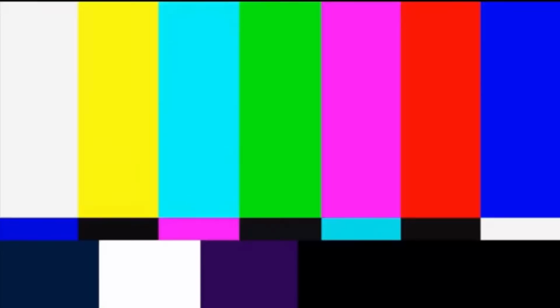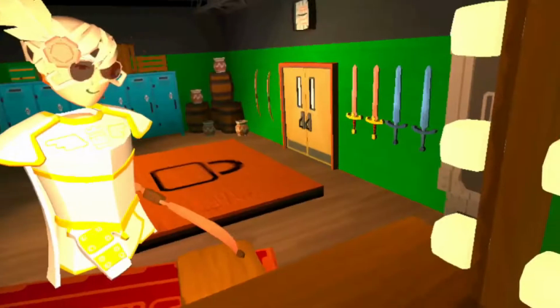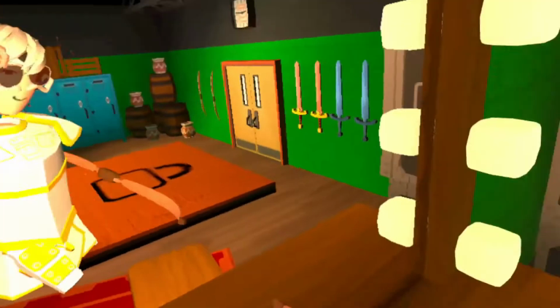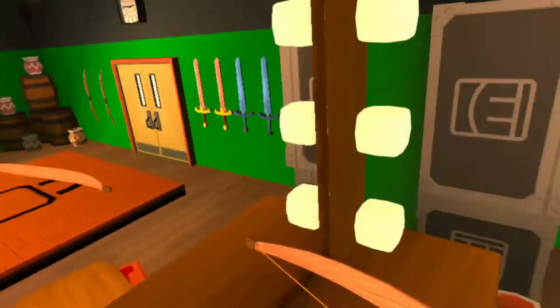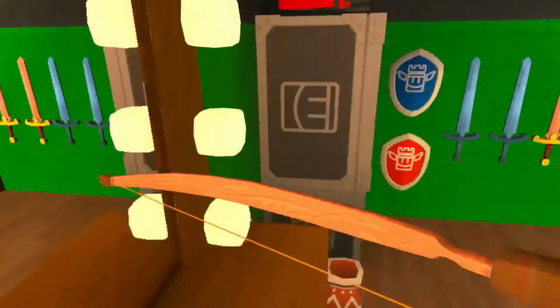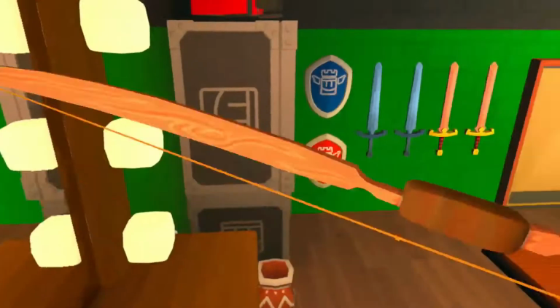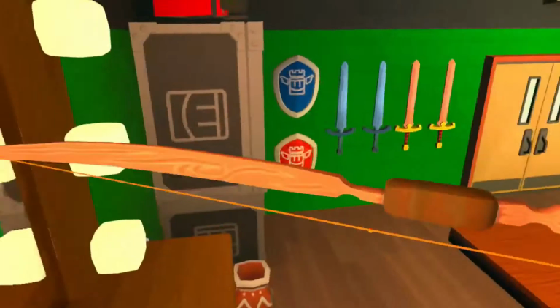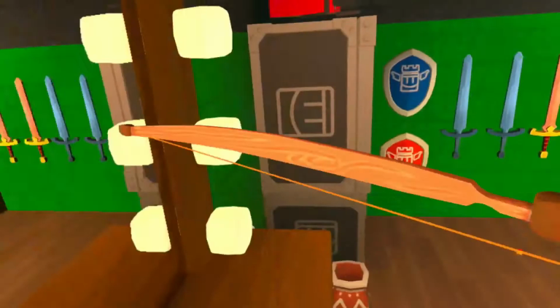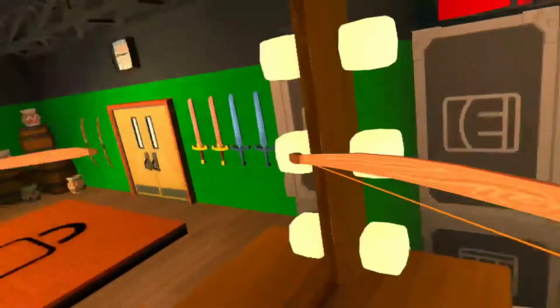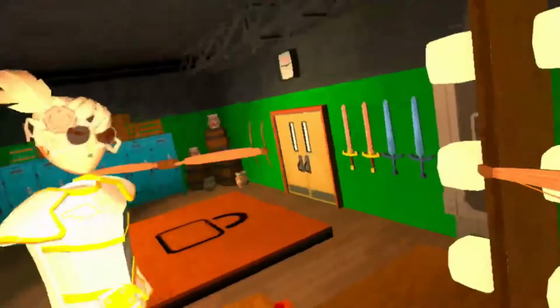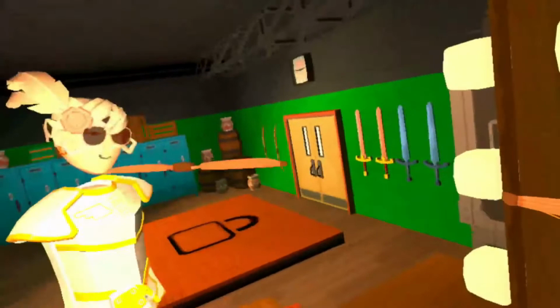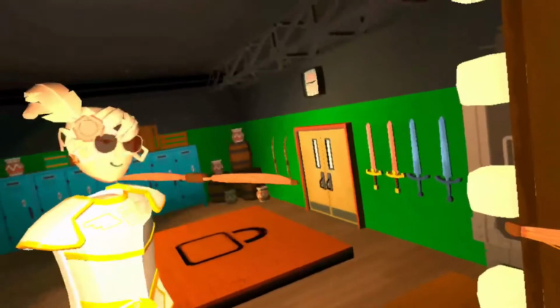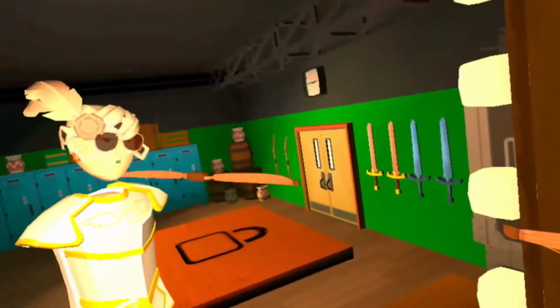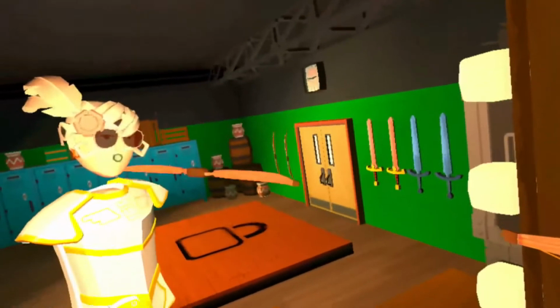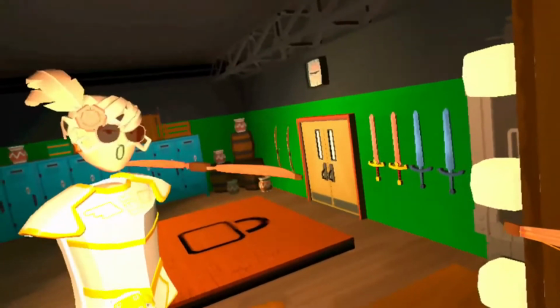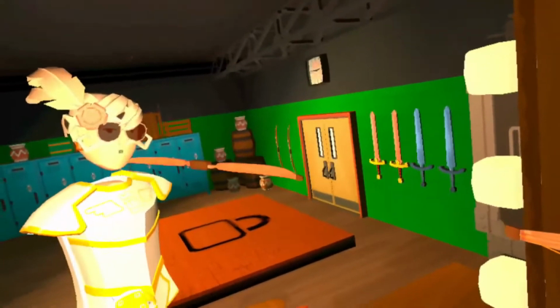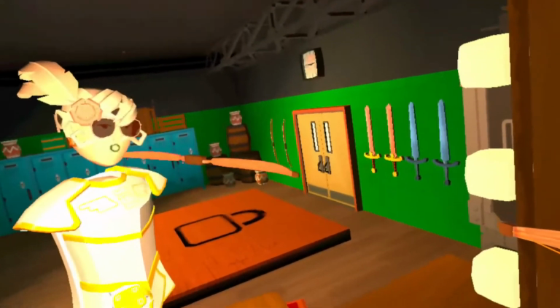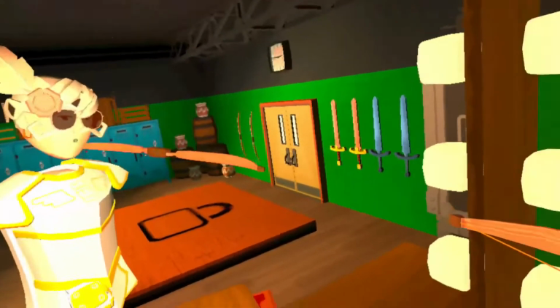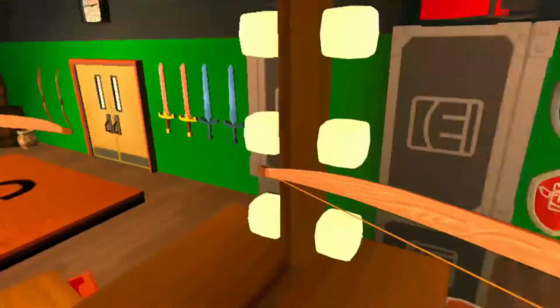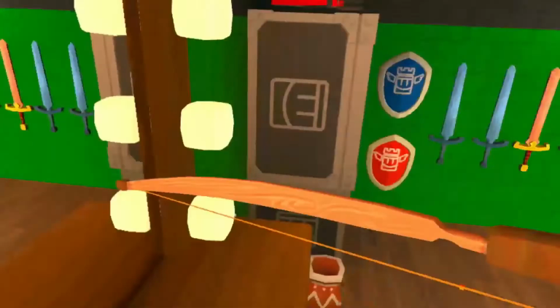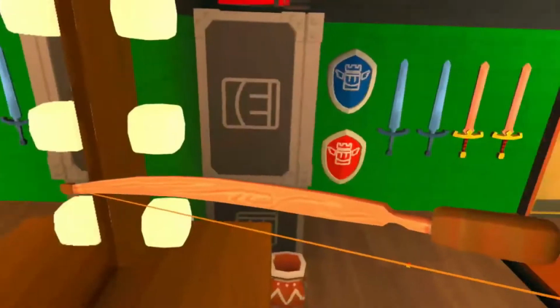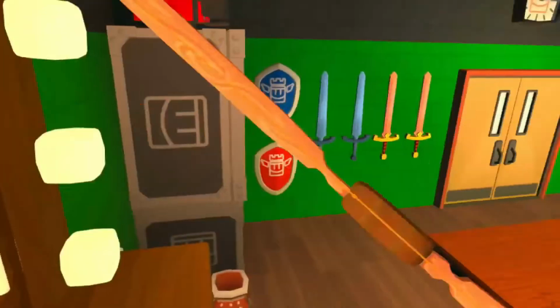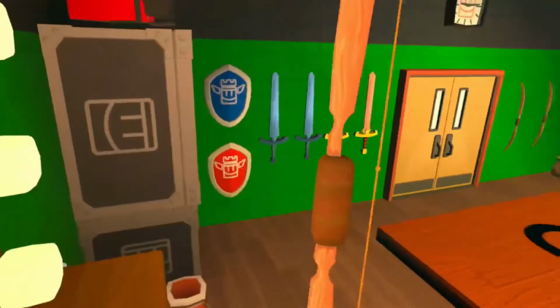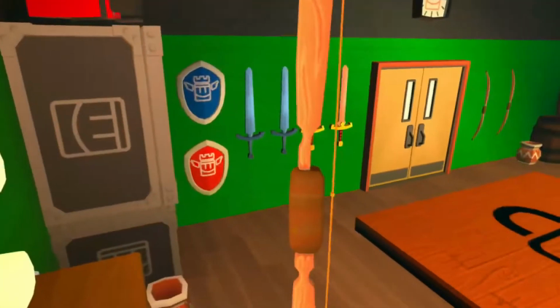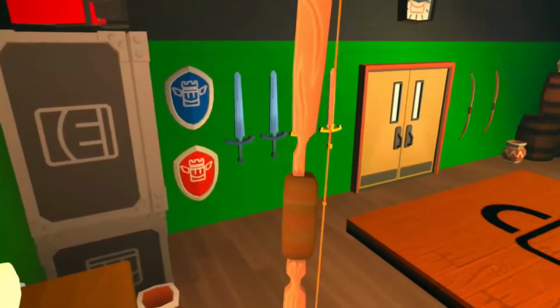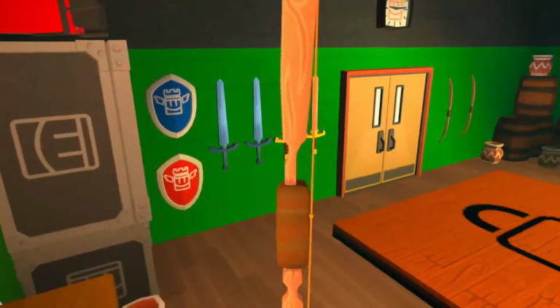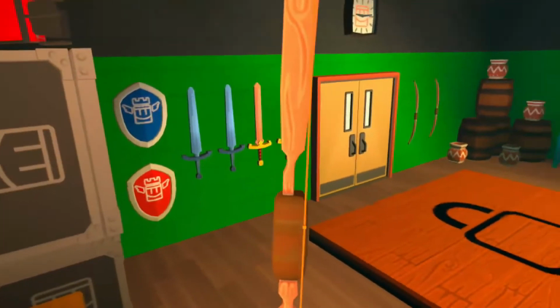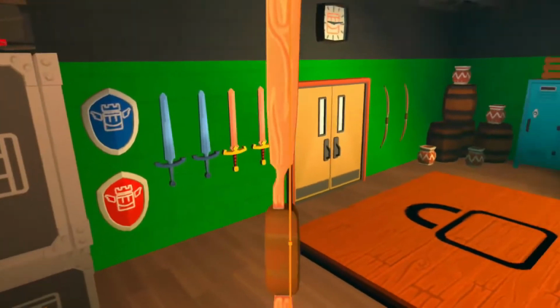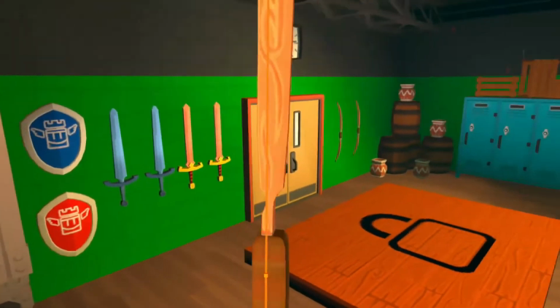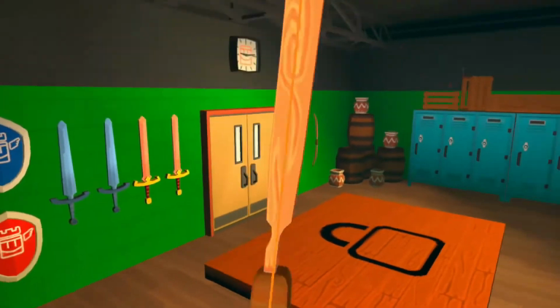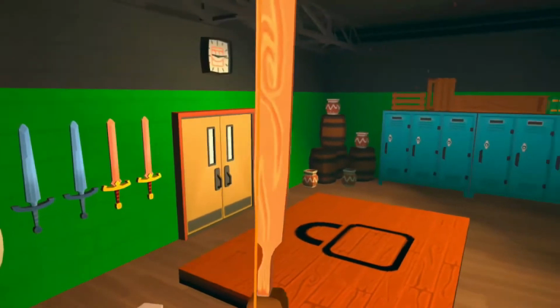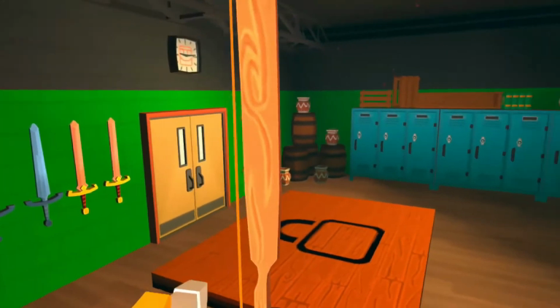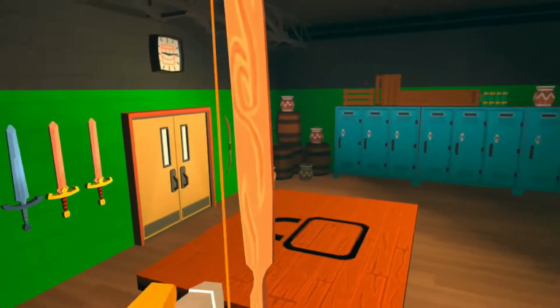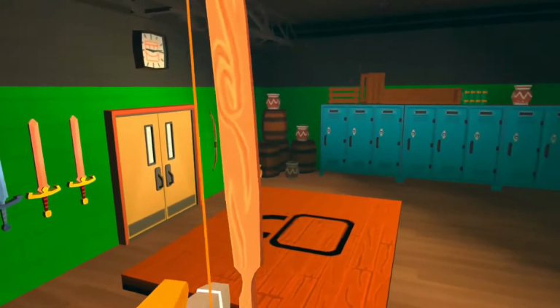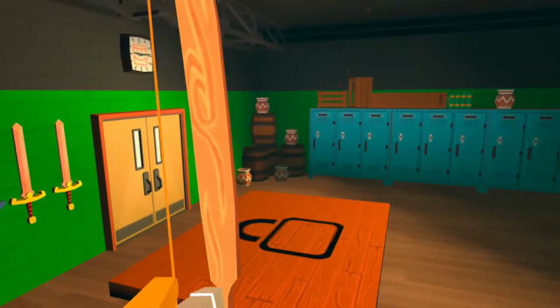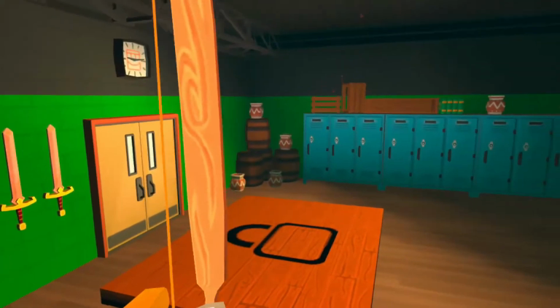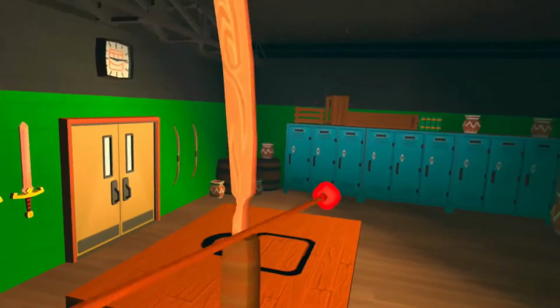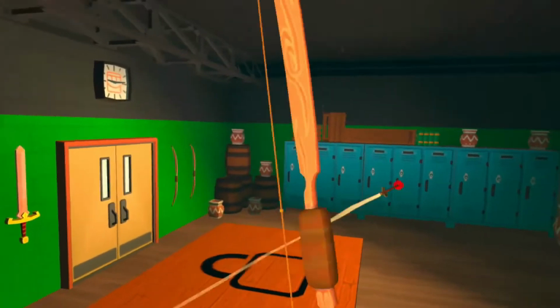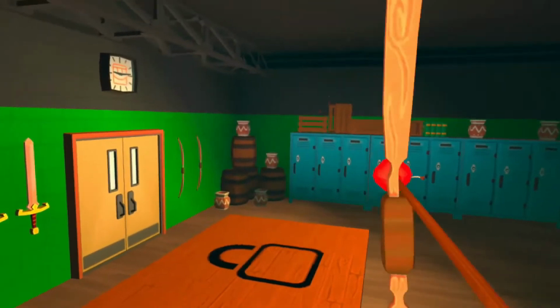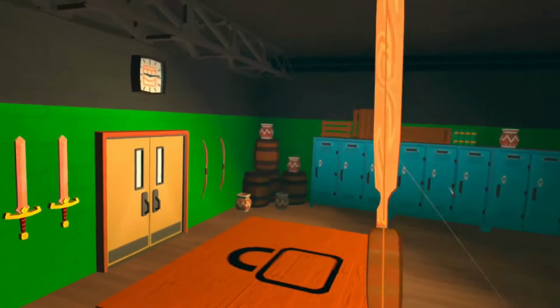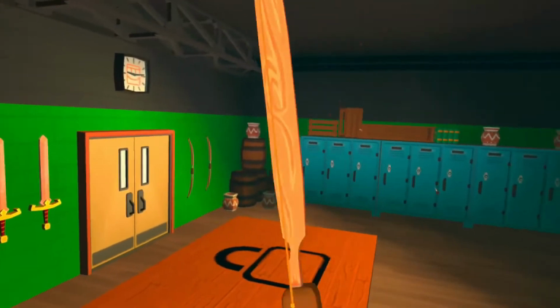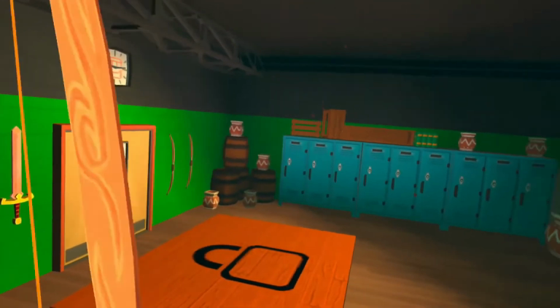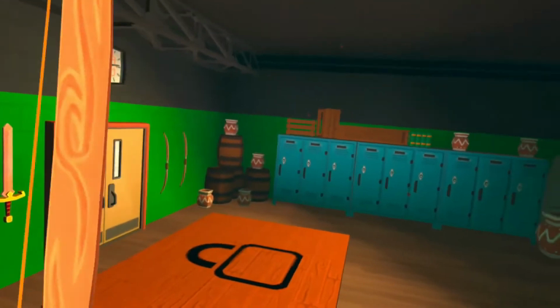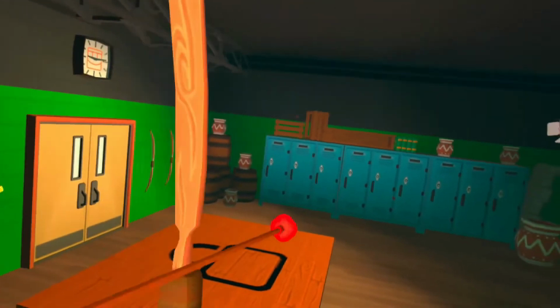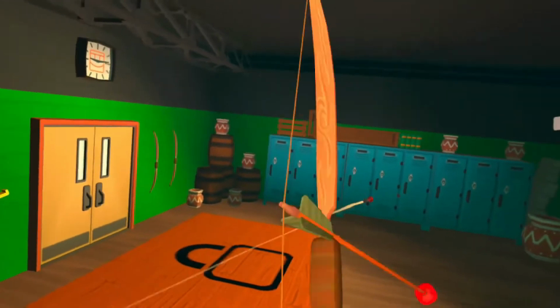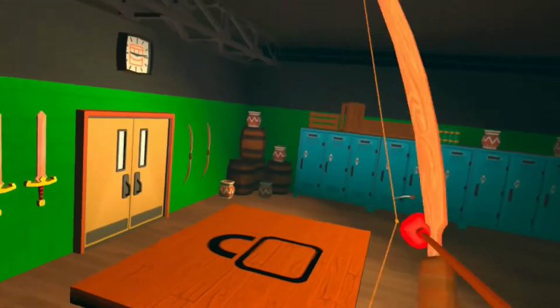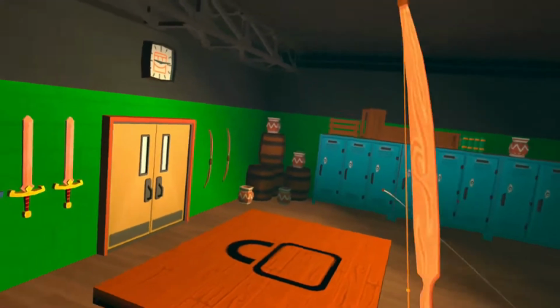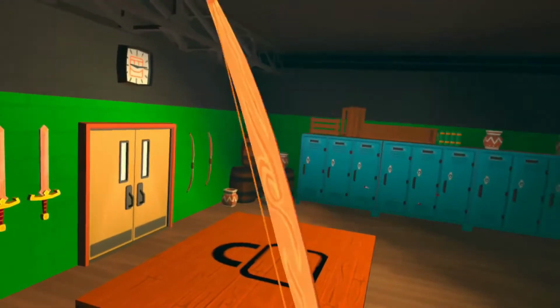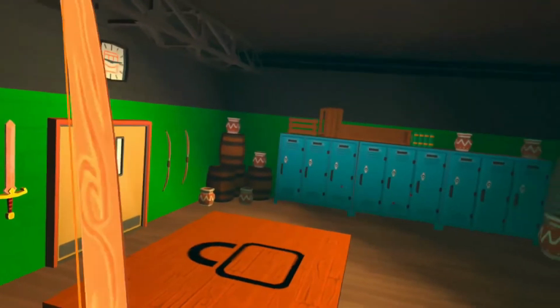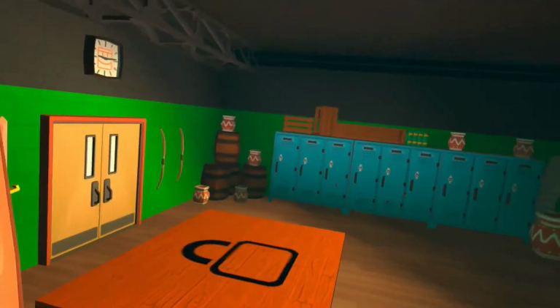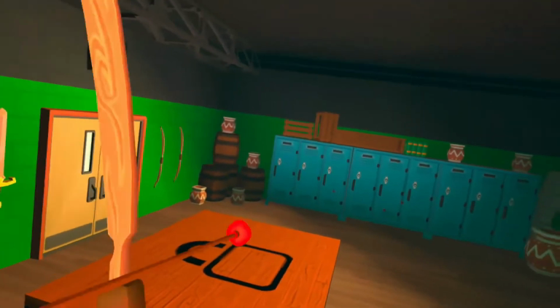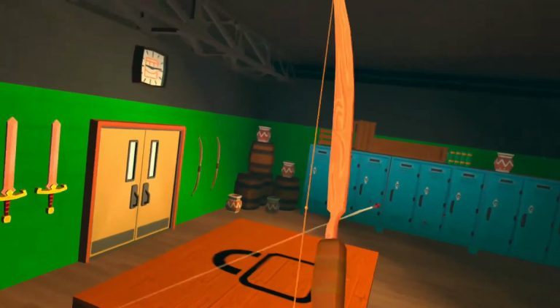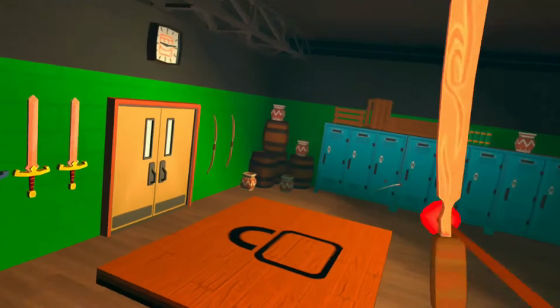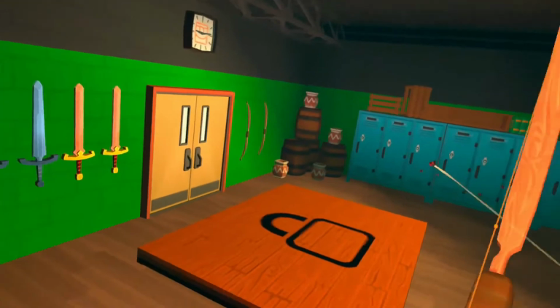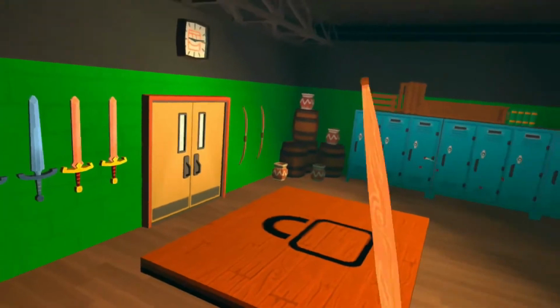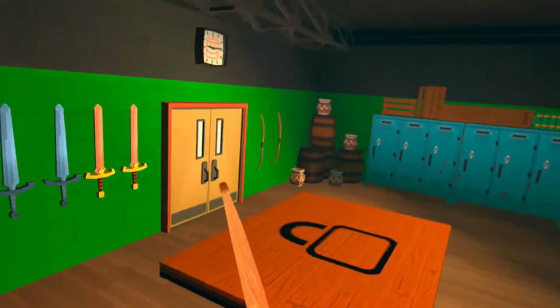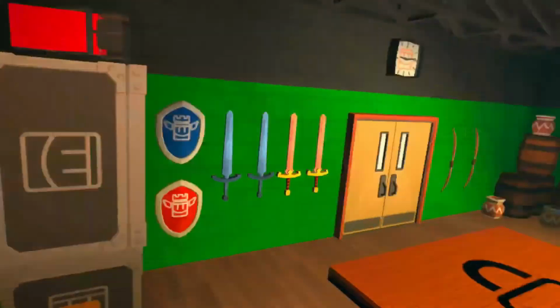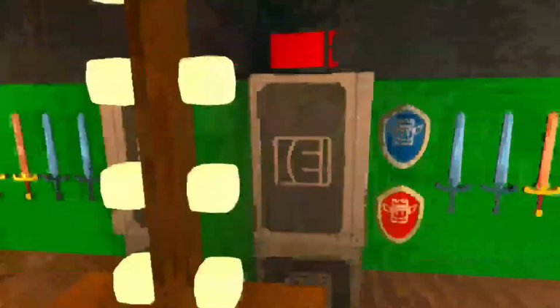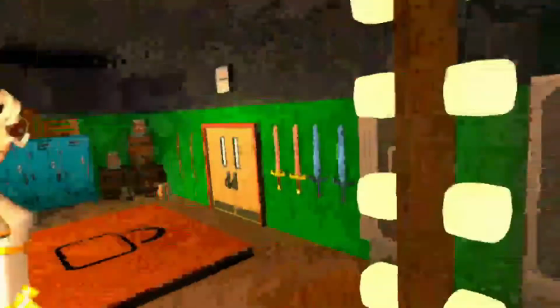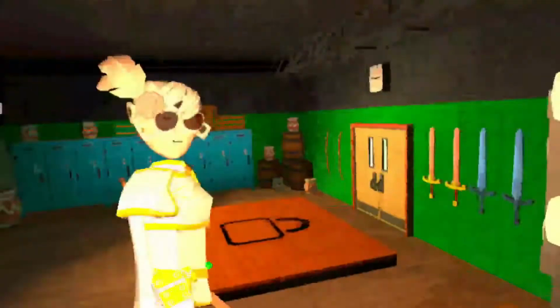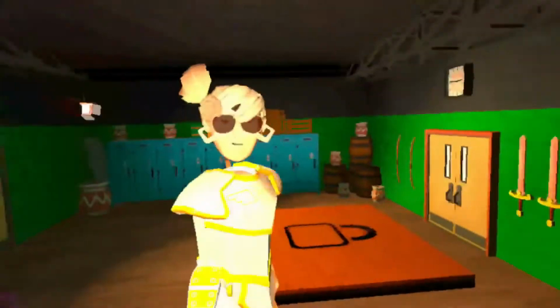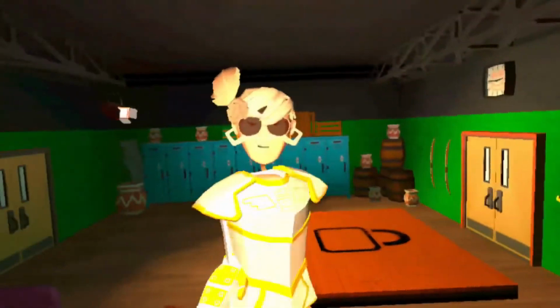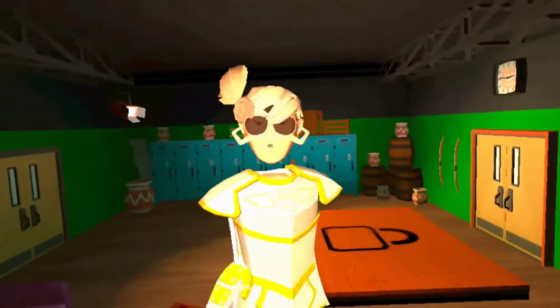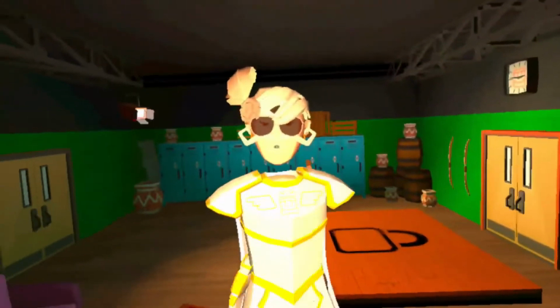By the way, this isn't the only way you can do the double shot. You can also turn it. So if you're more comfortable like this, then you can do that.